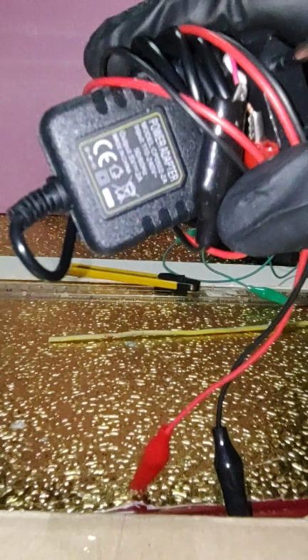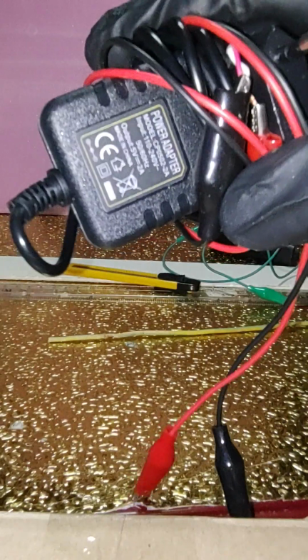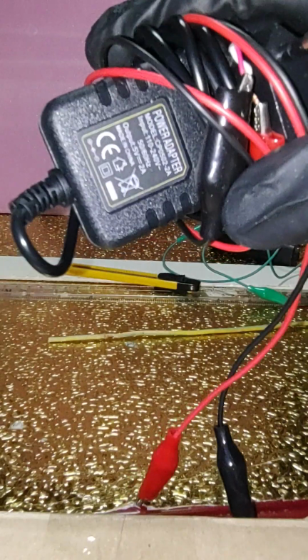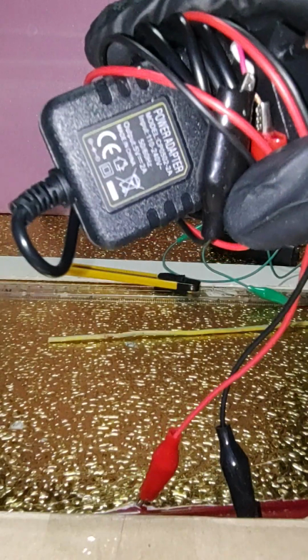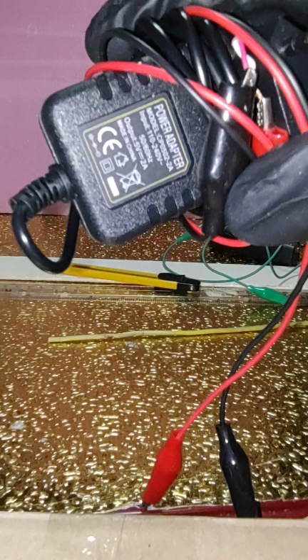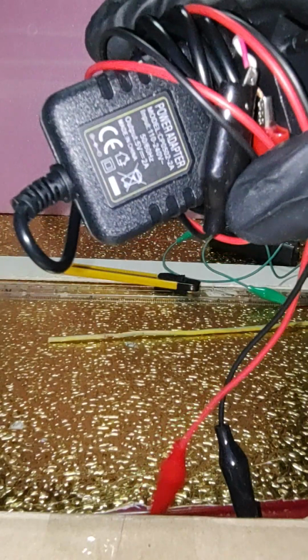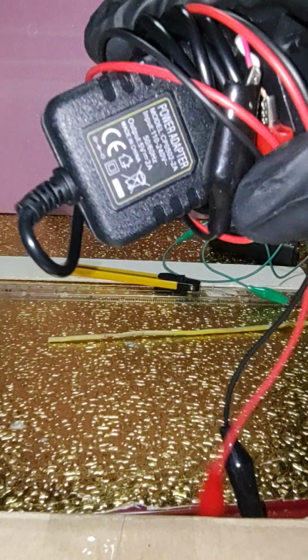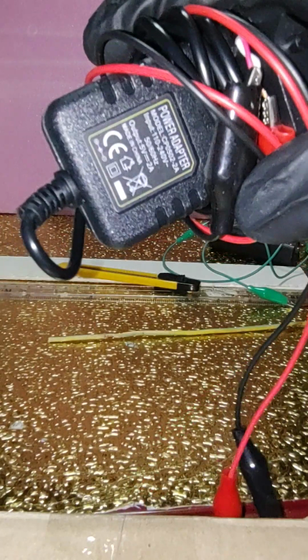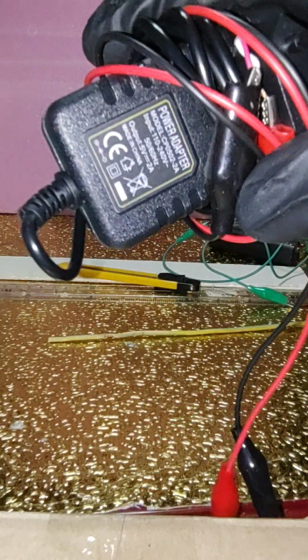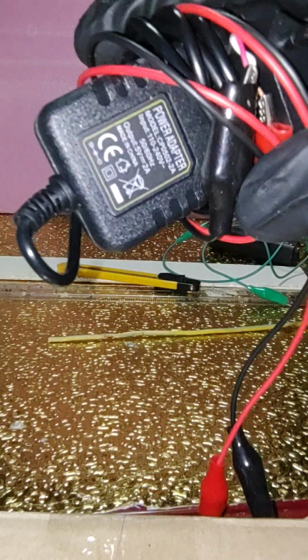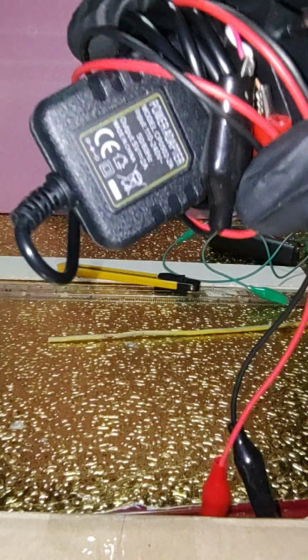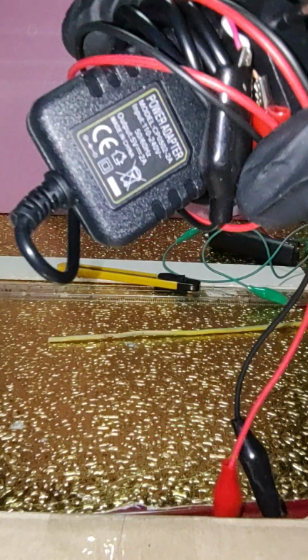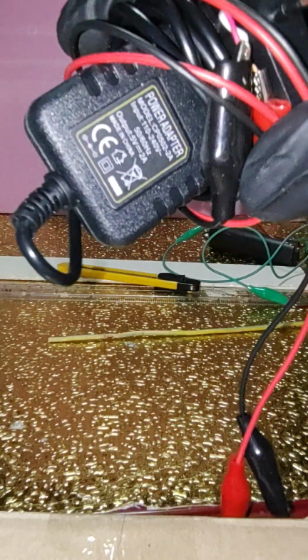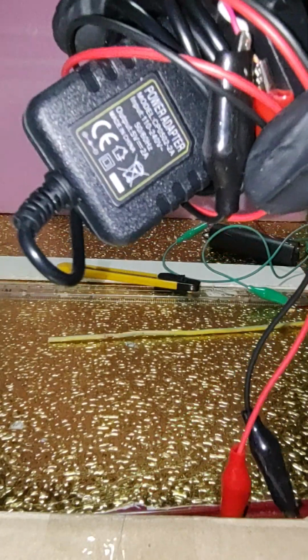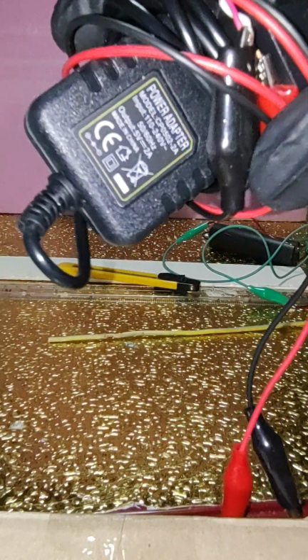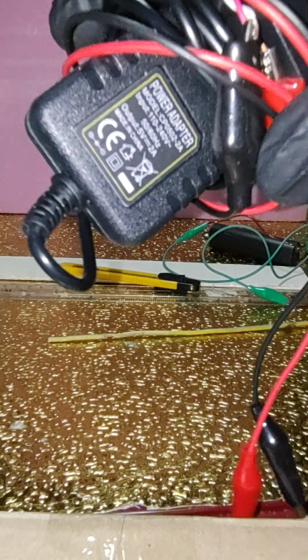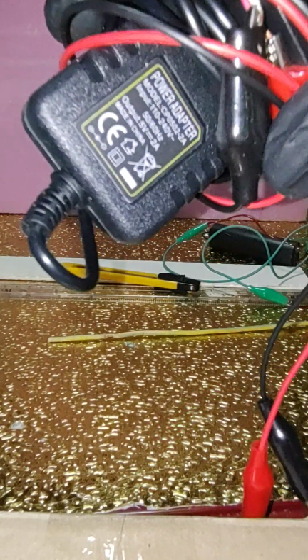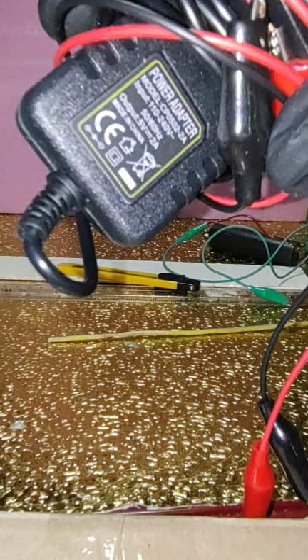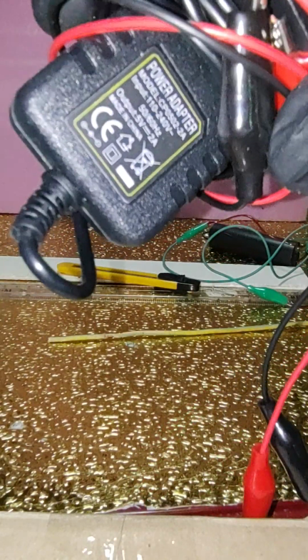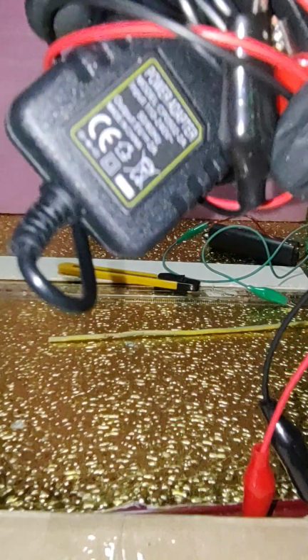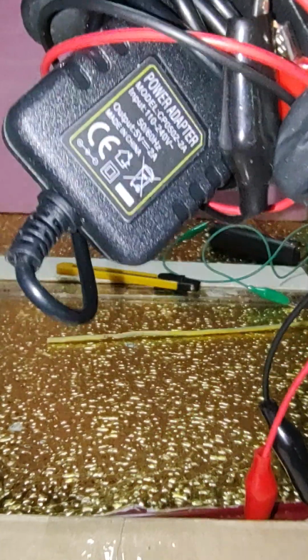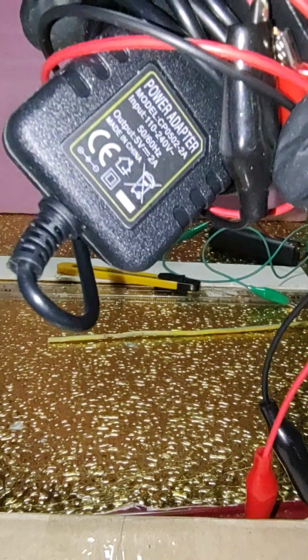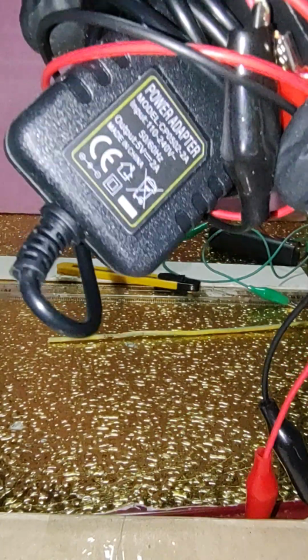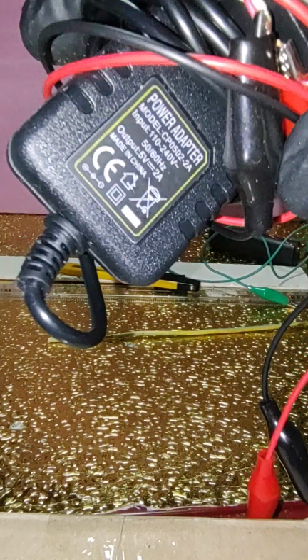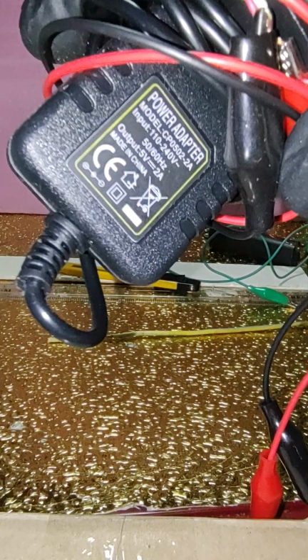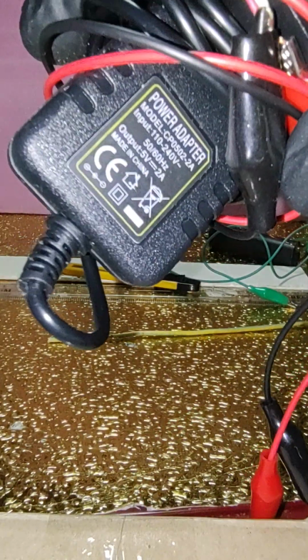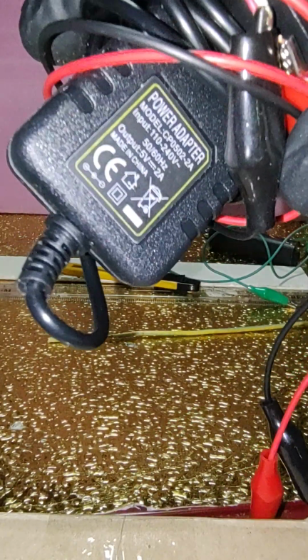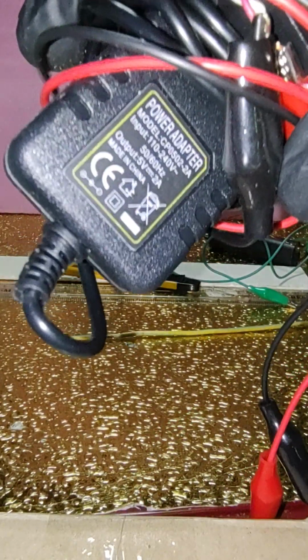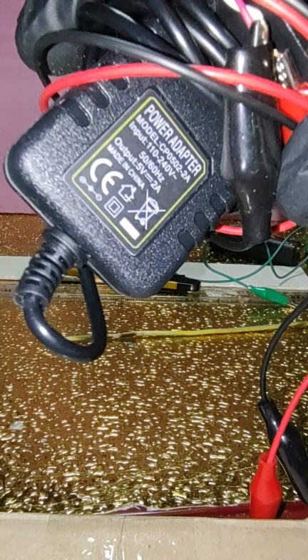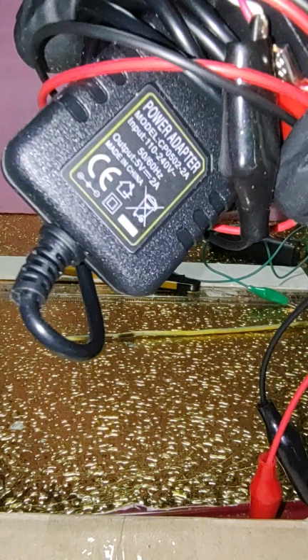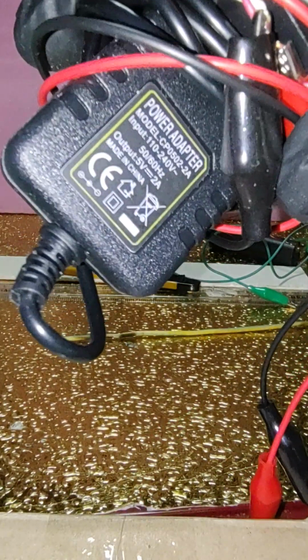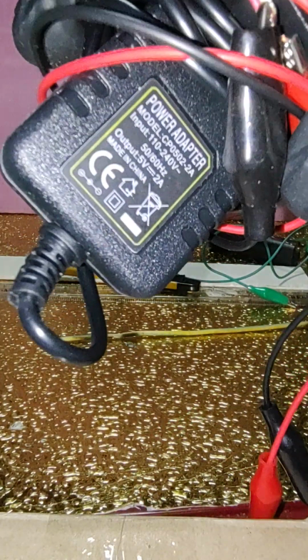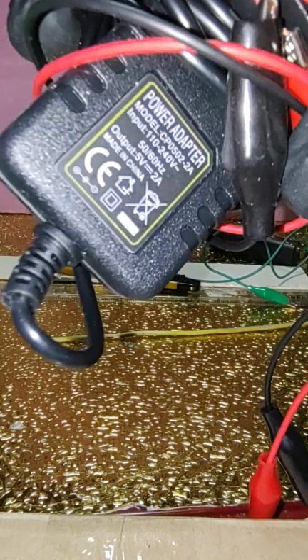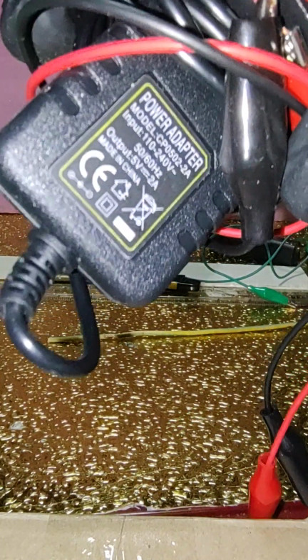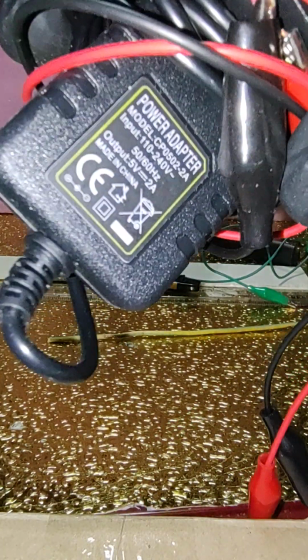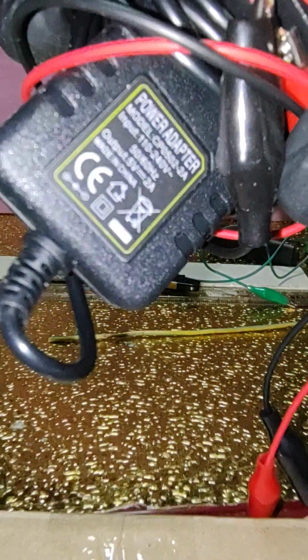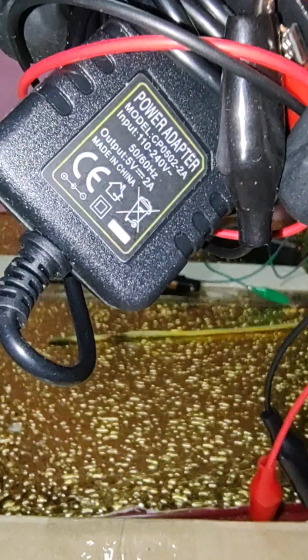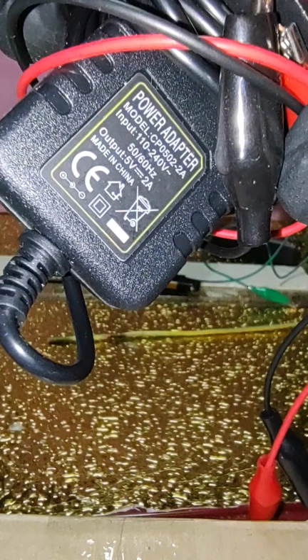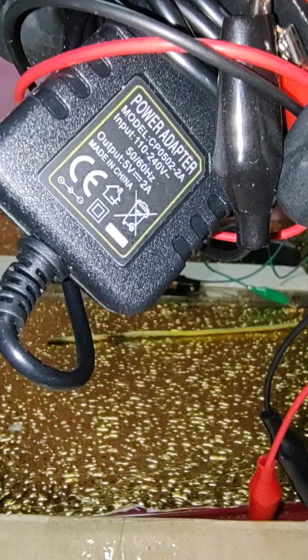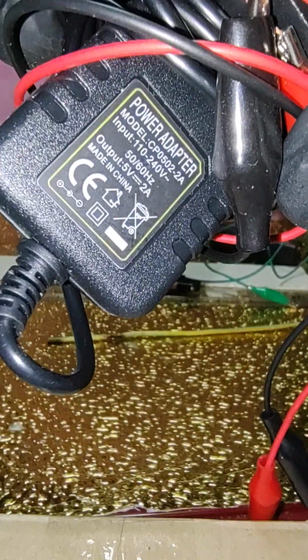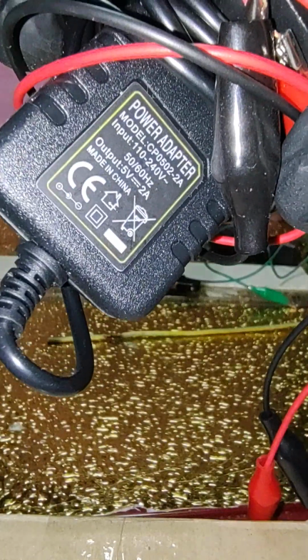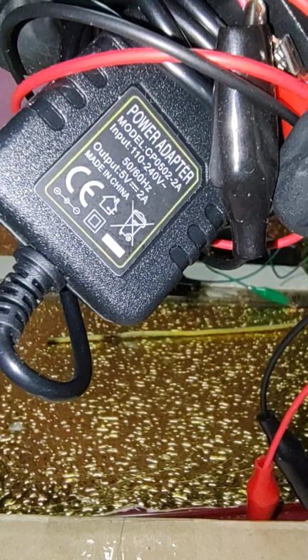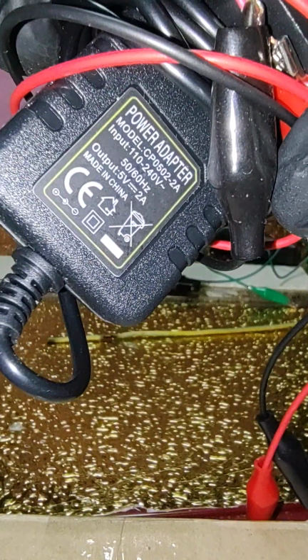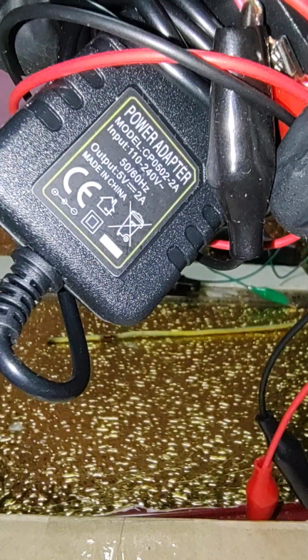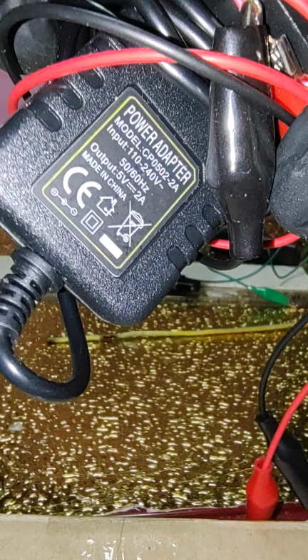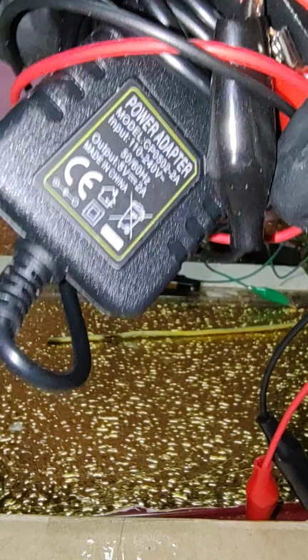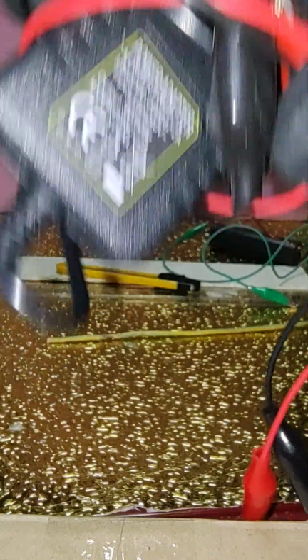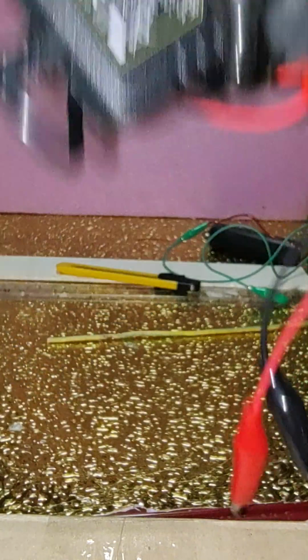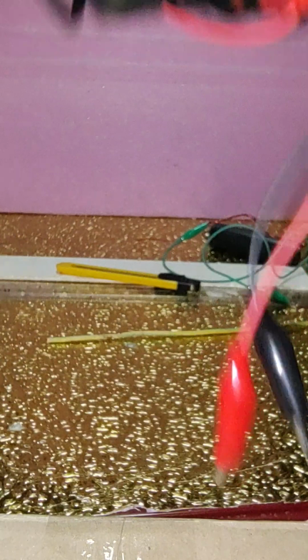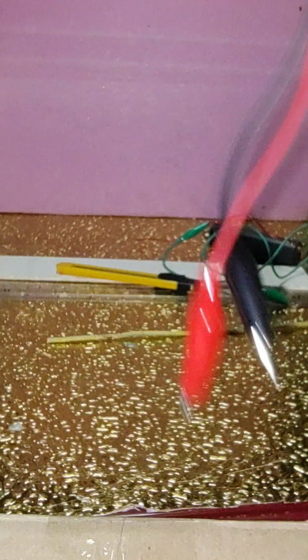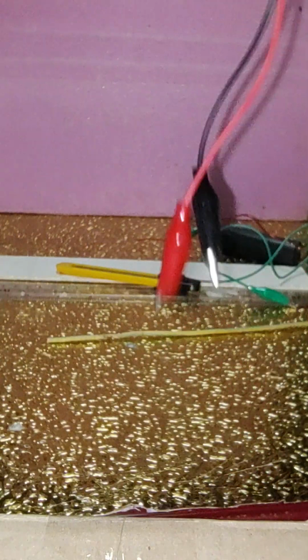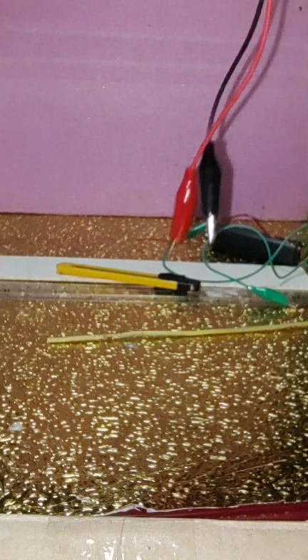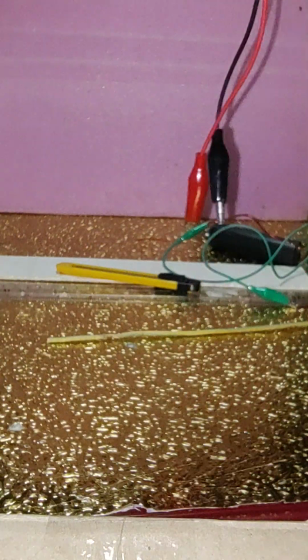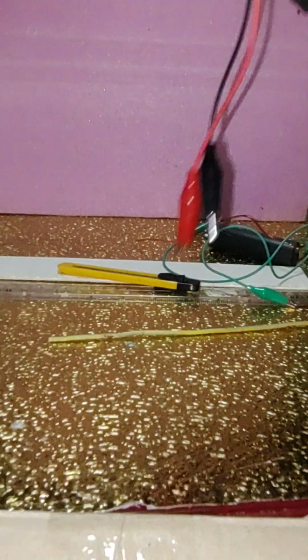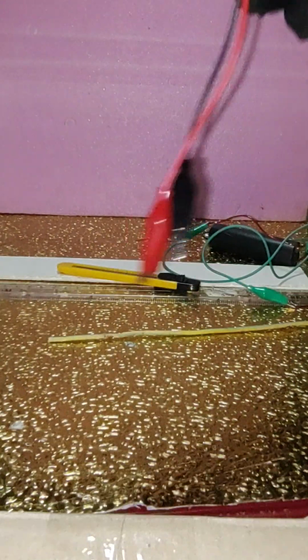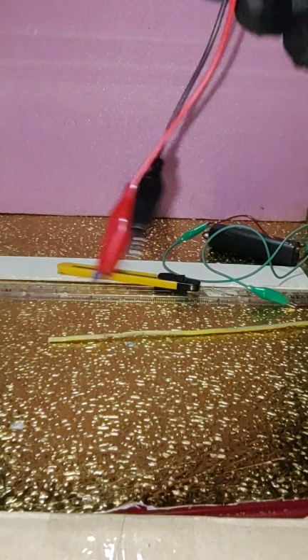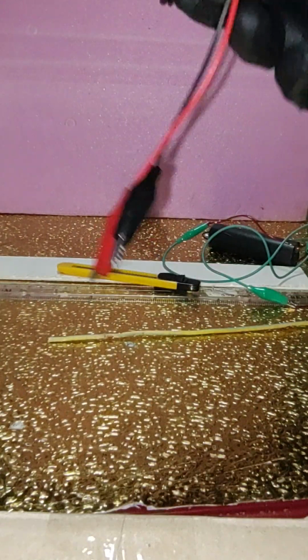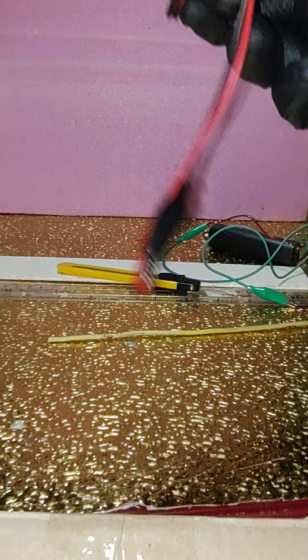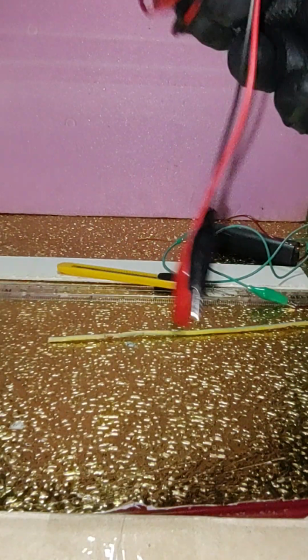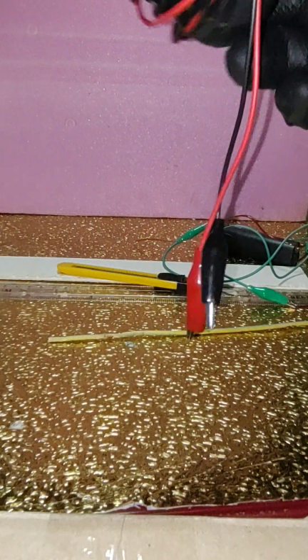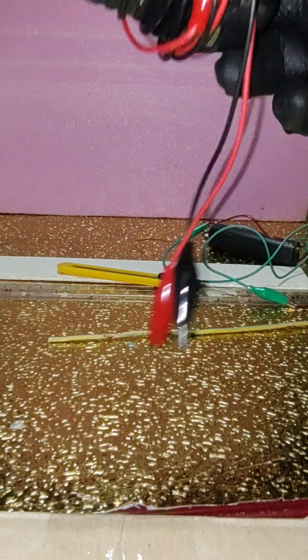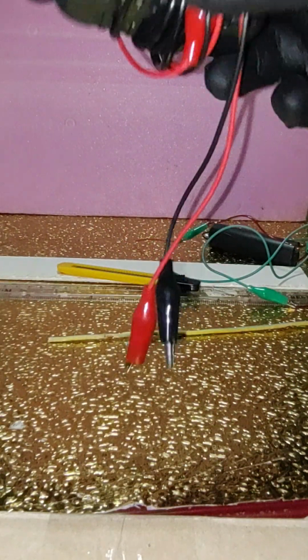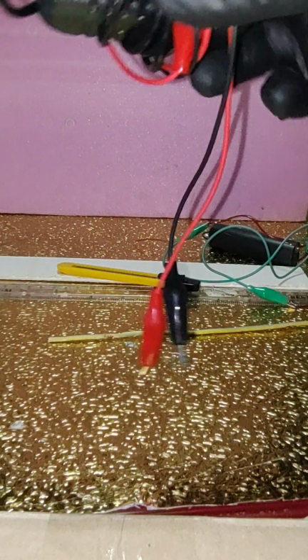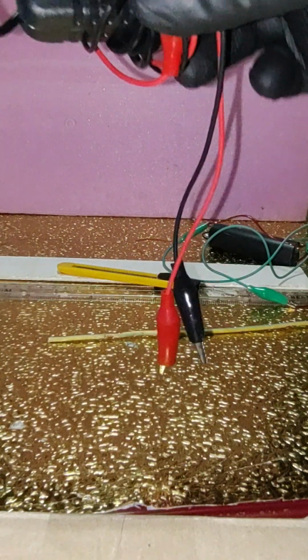If you have never worked with electricity or high voltage before, first call someone professional to help you.